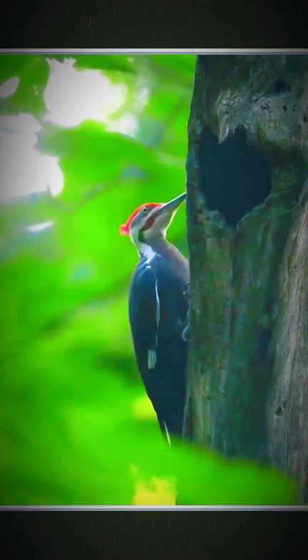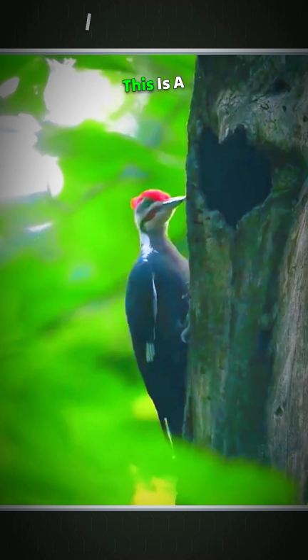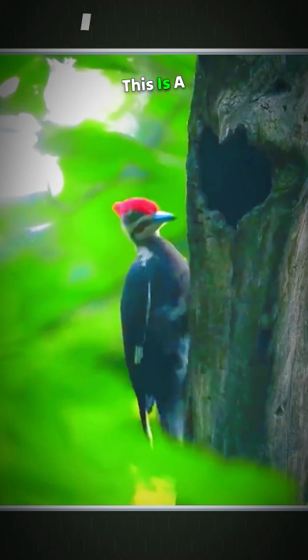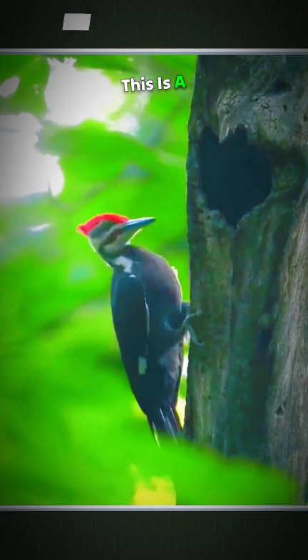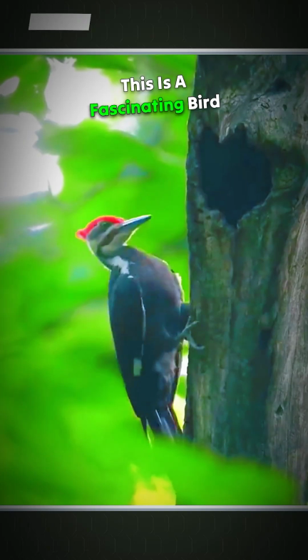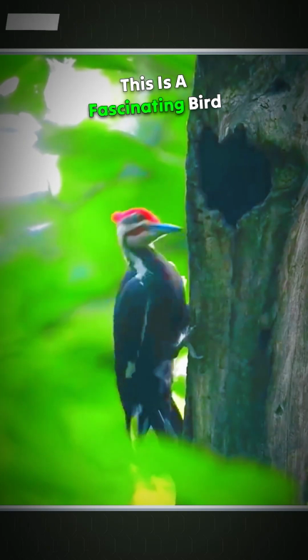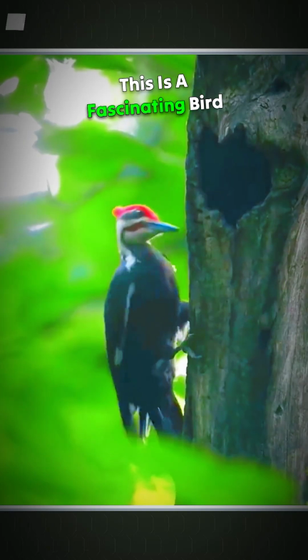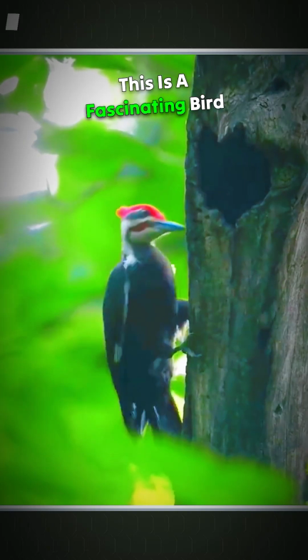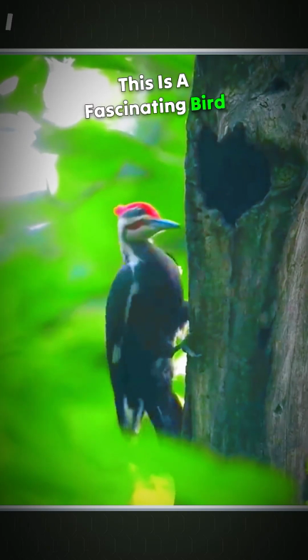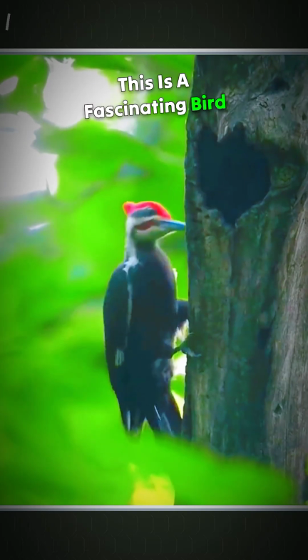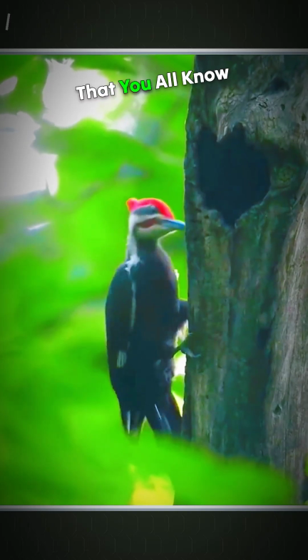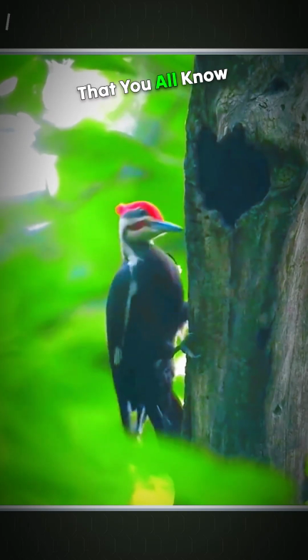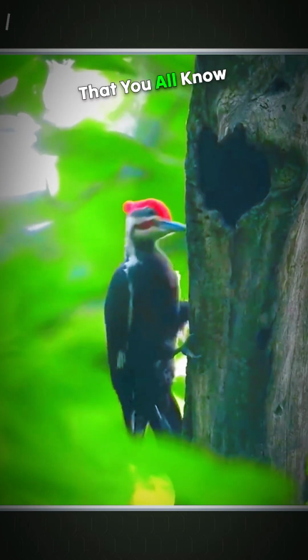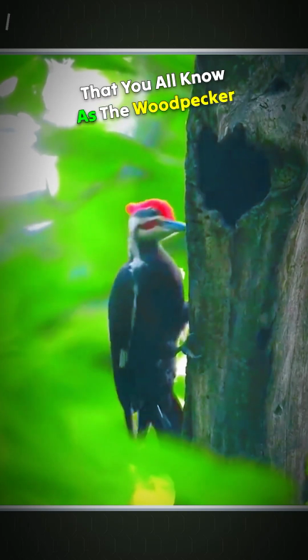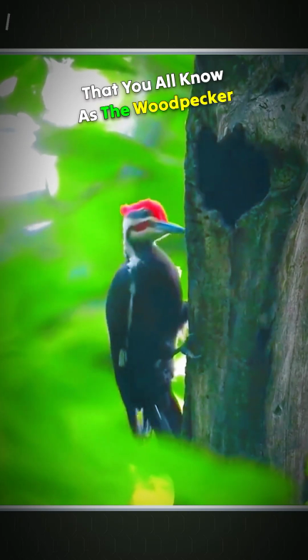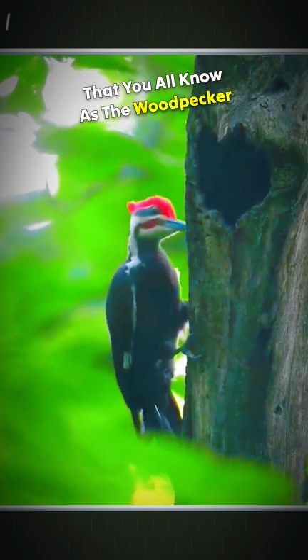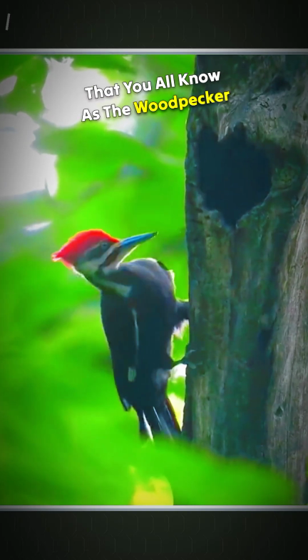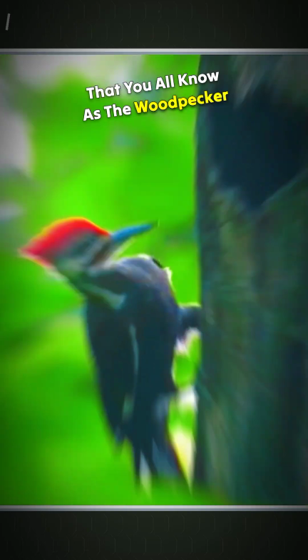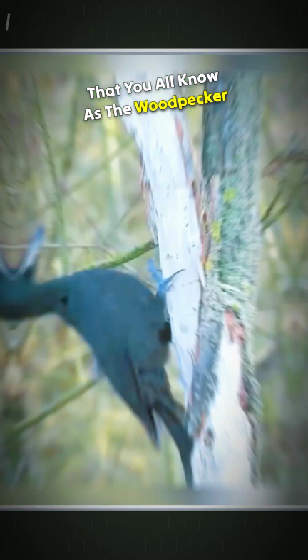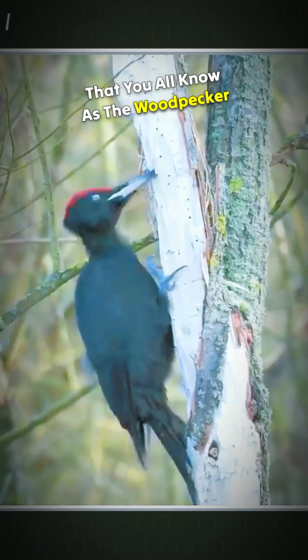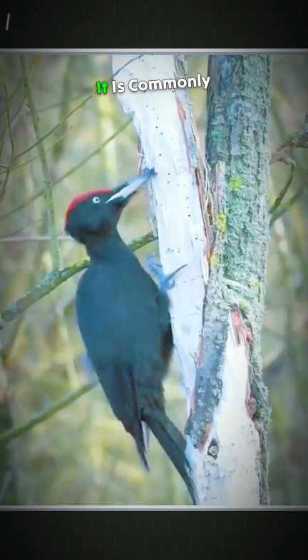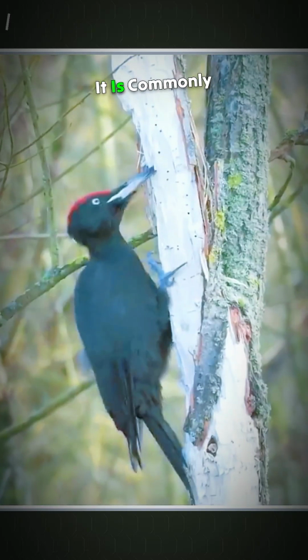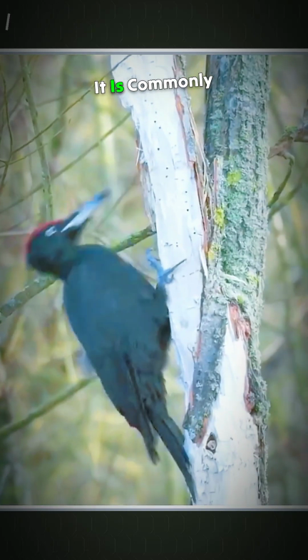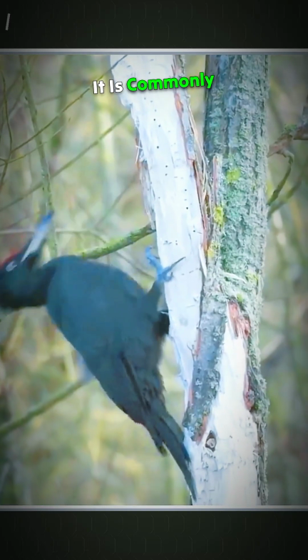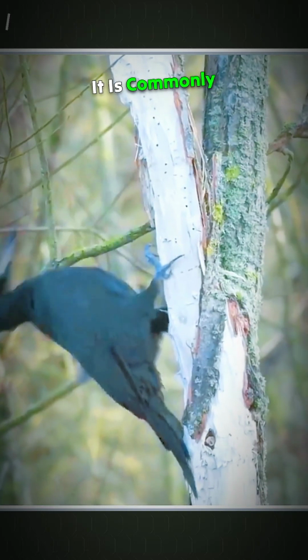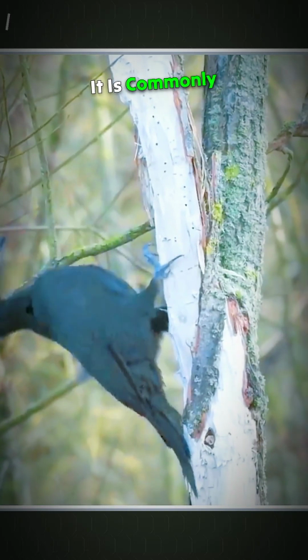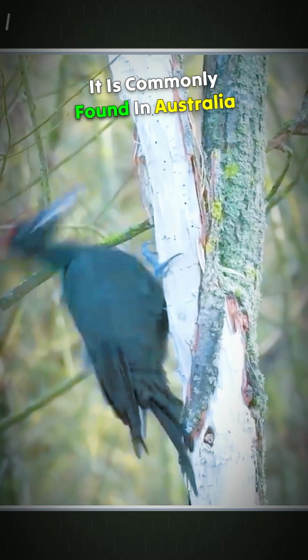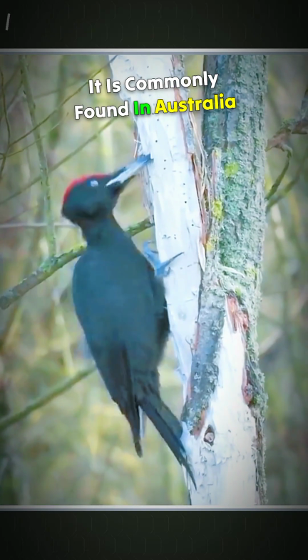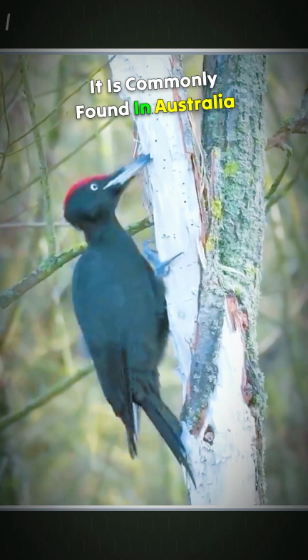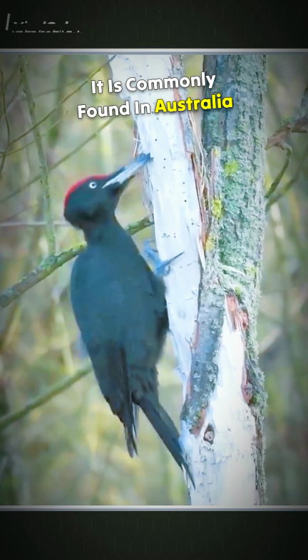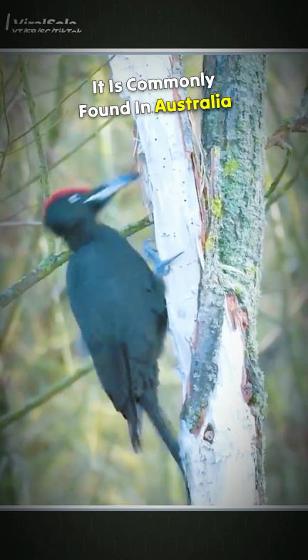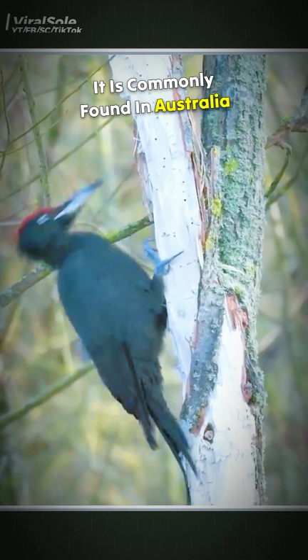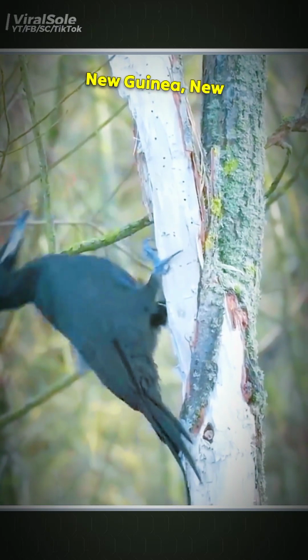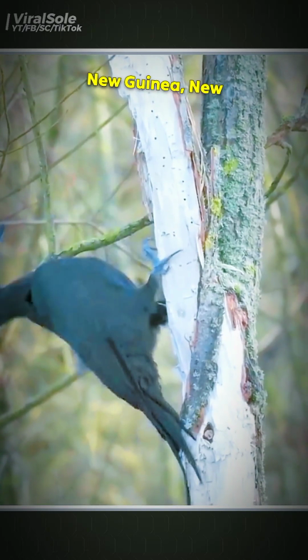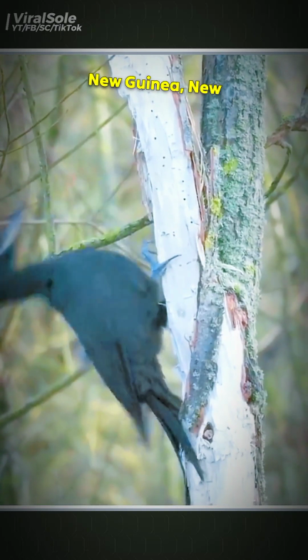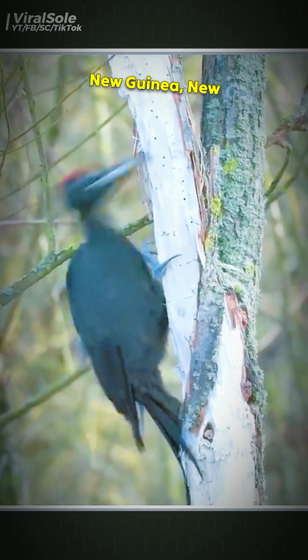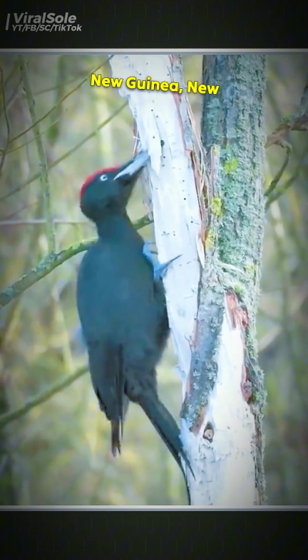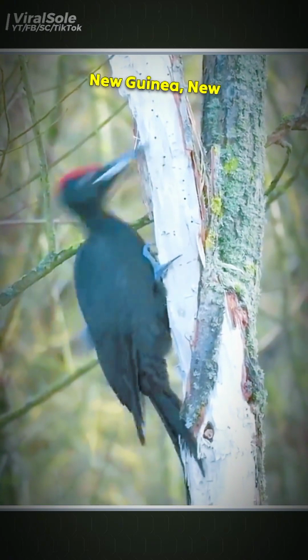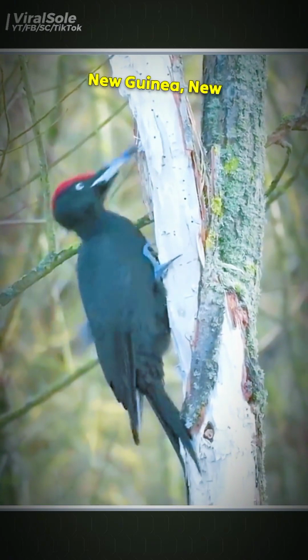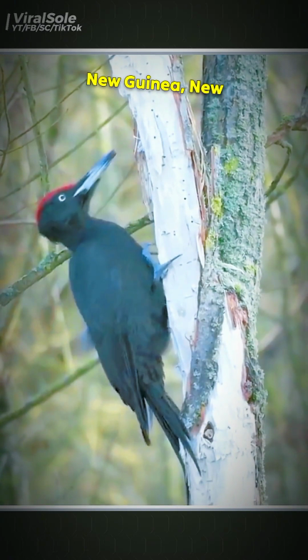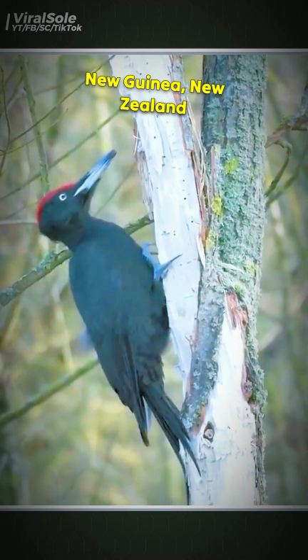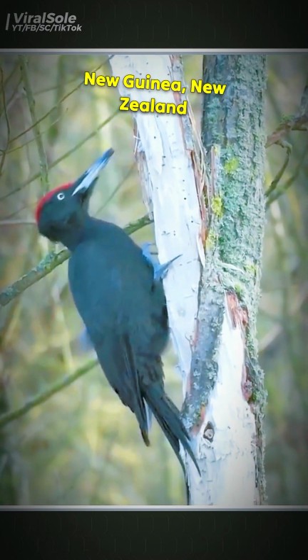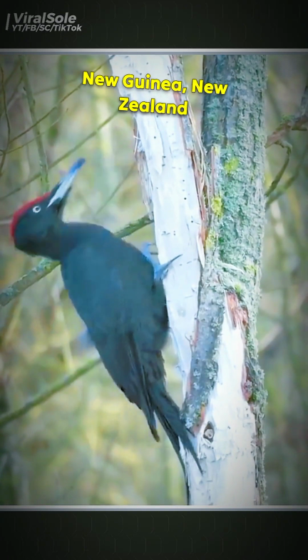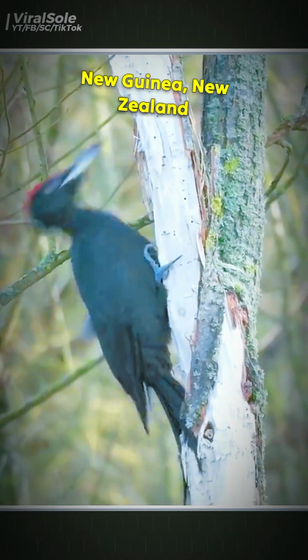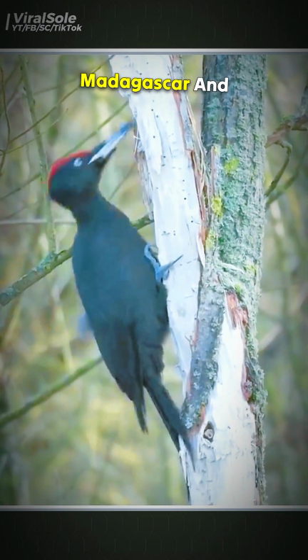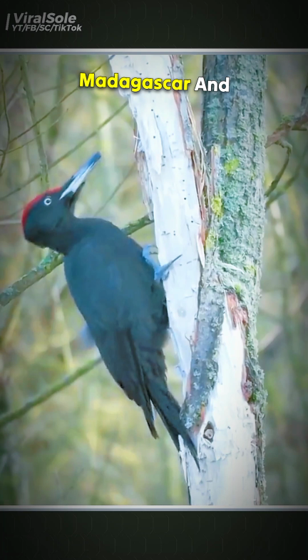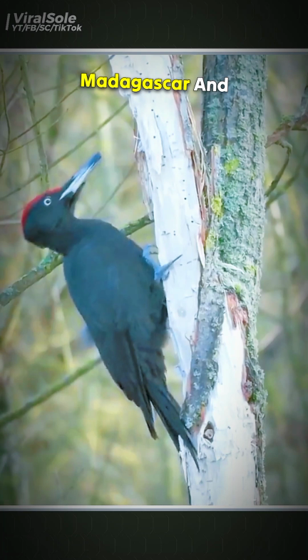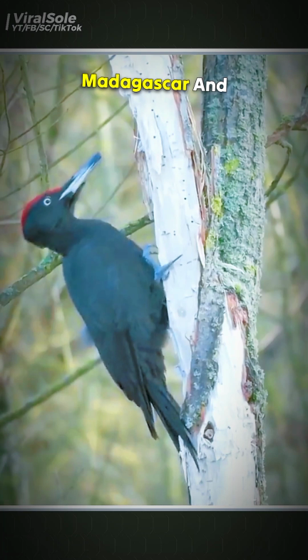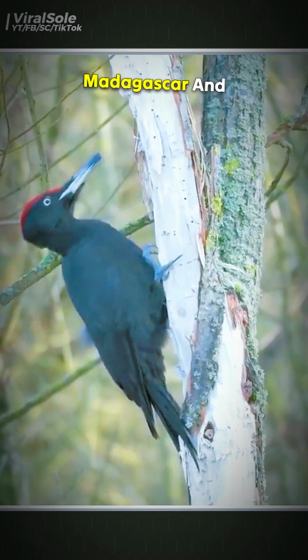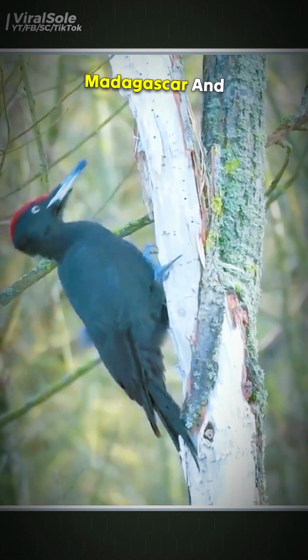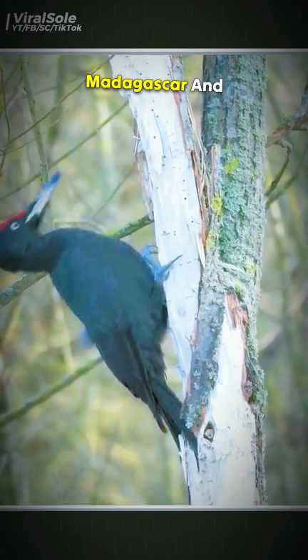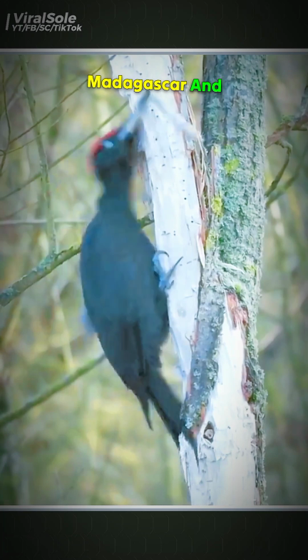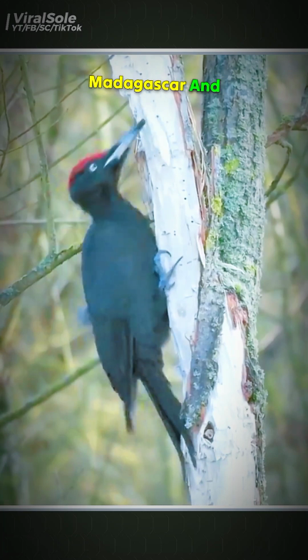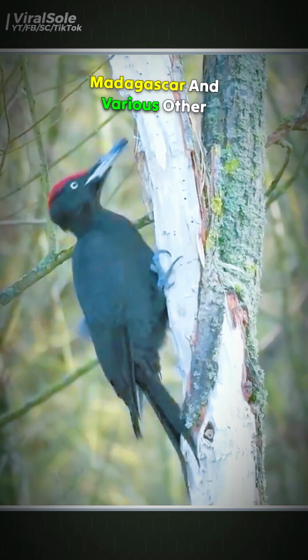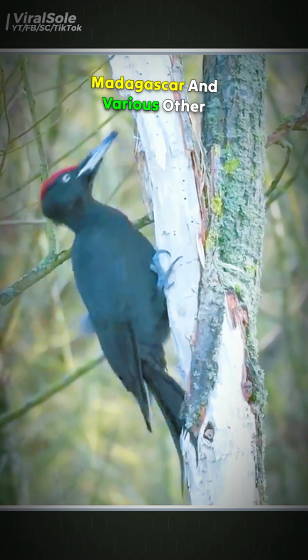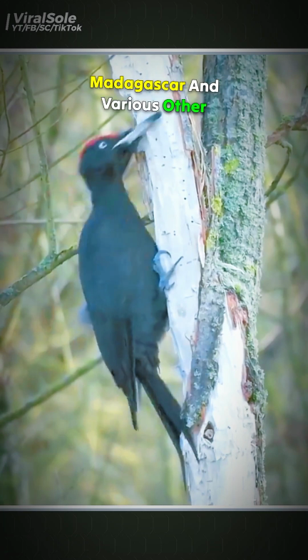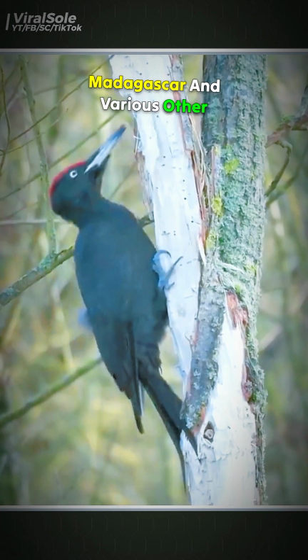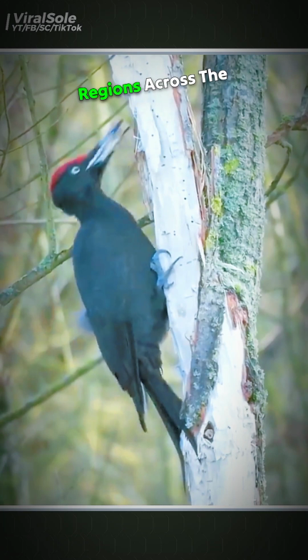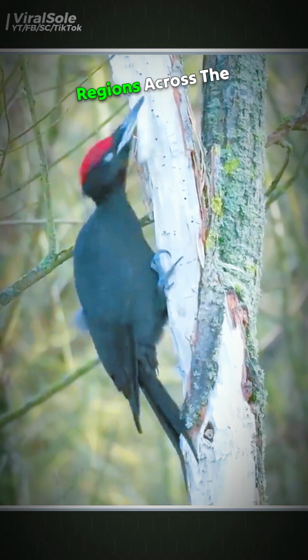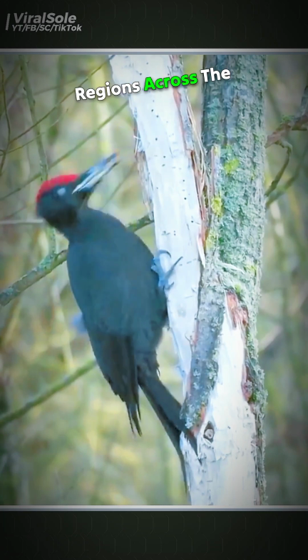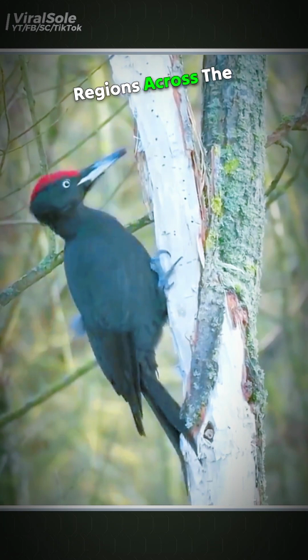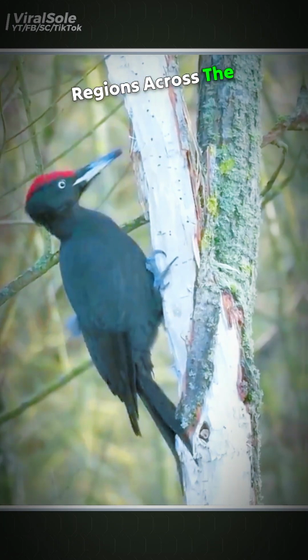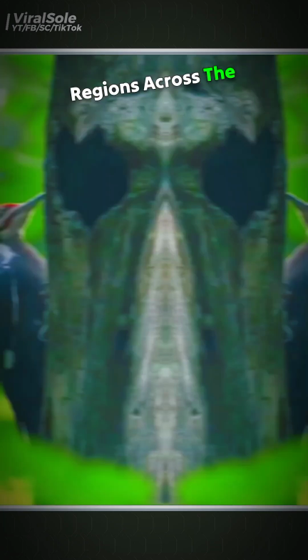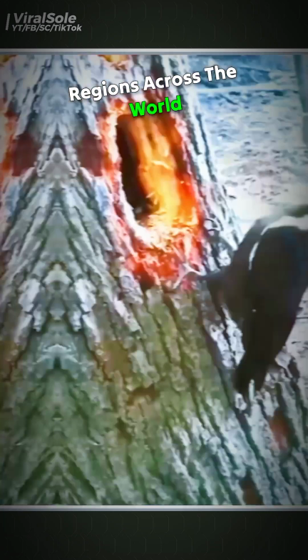This is a fascinating bird that you all know as the woodpecker. It is commonly found in Australia, New Guinea, New Zealand, Madagascar, and various other regions across the world.